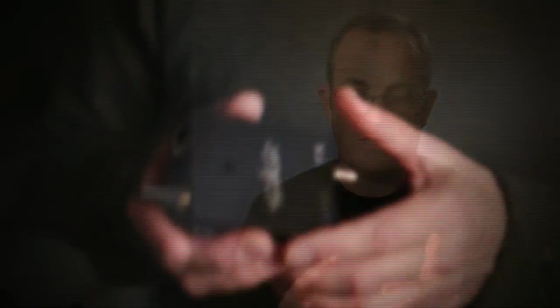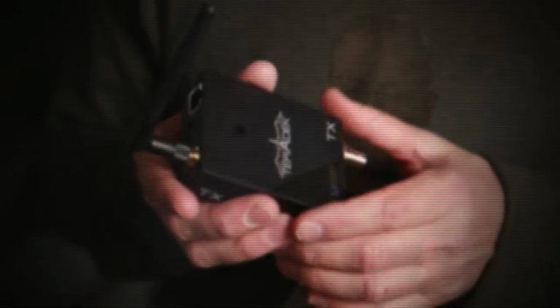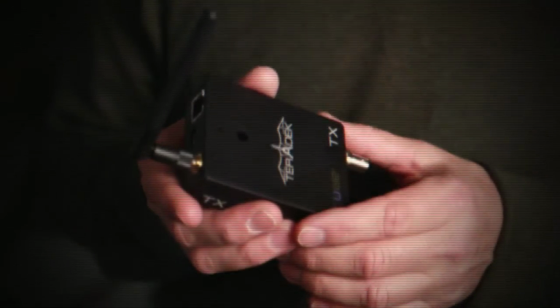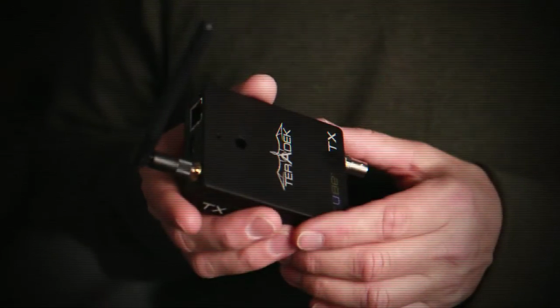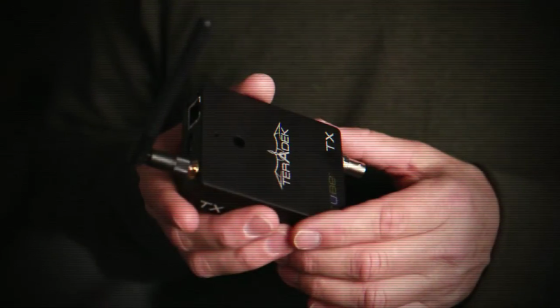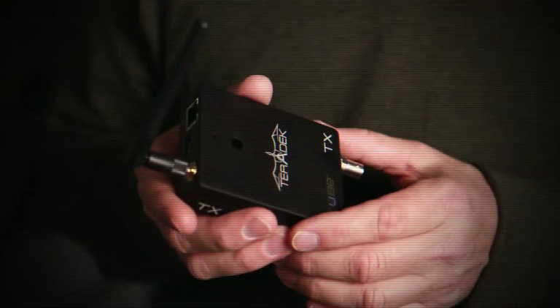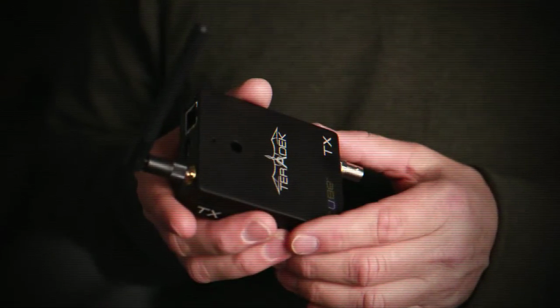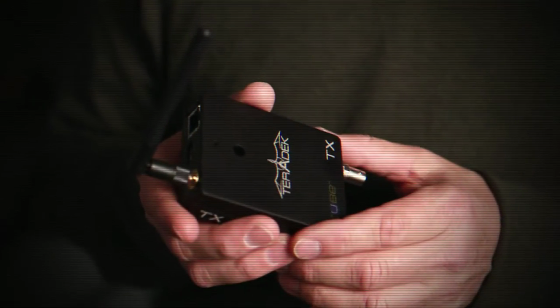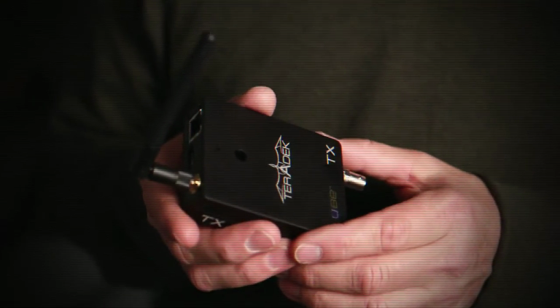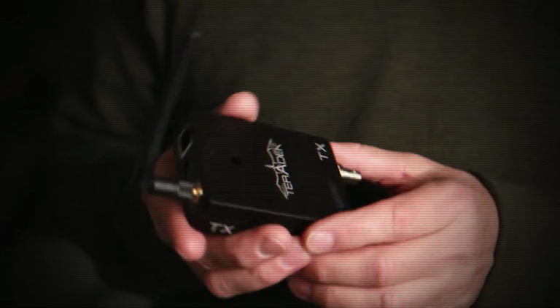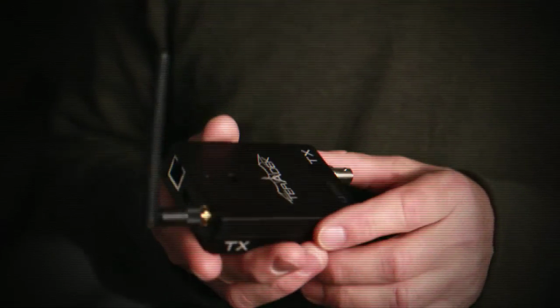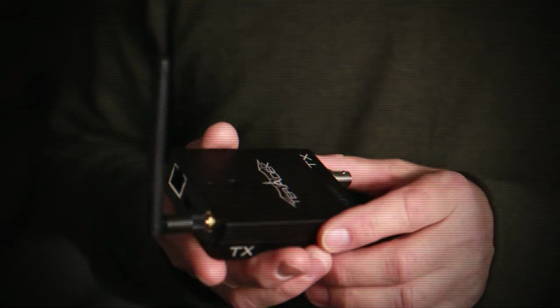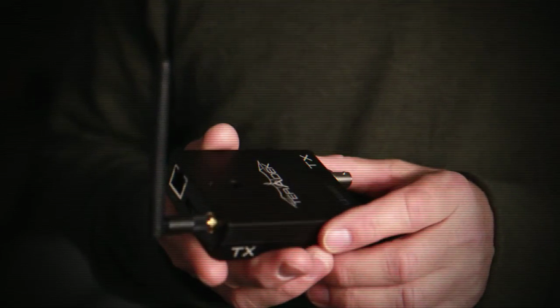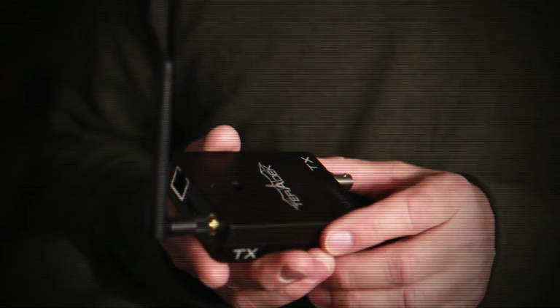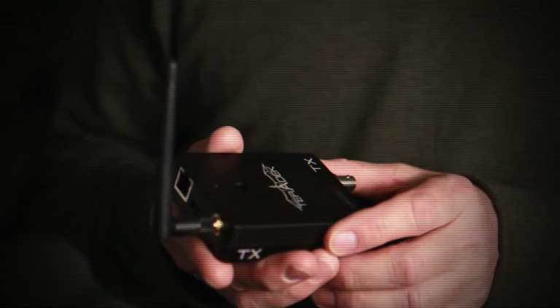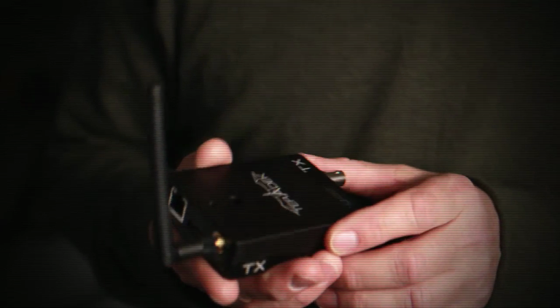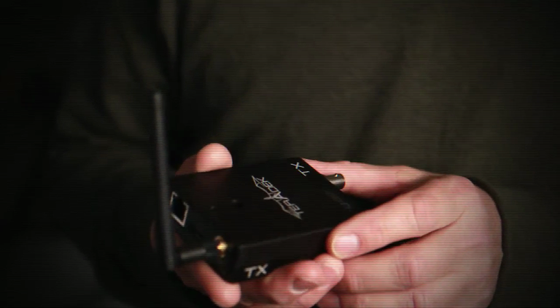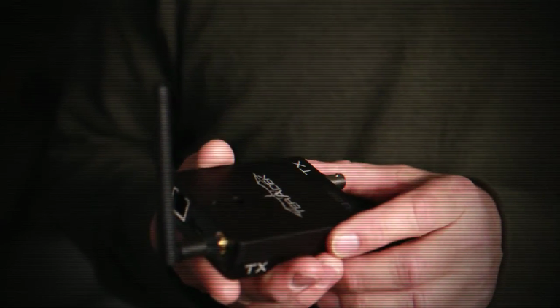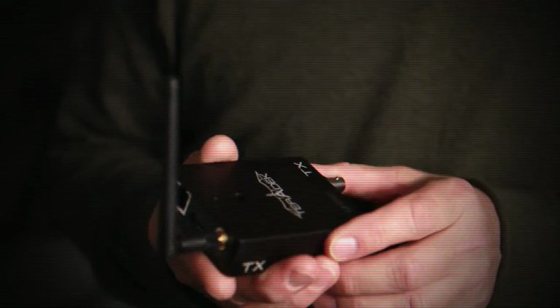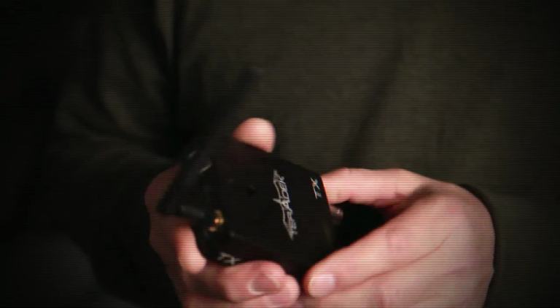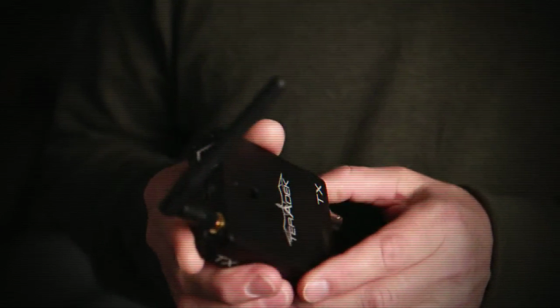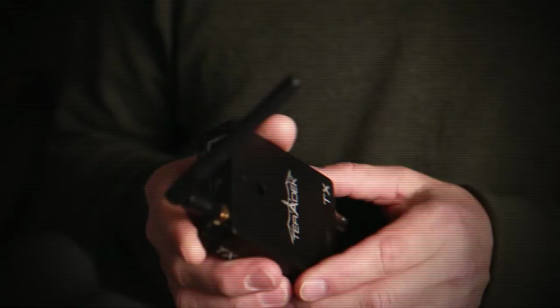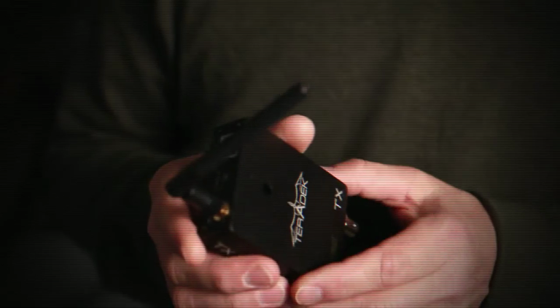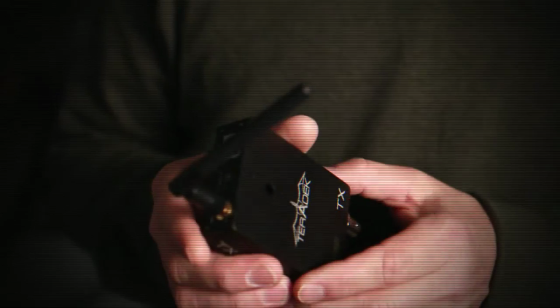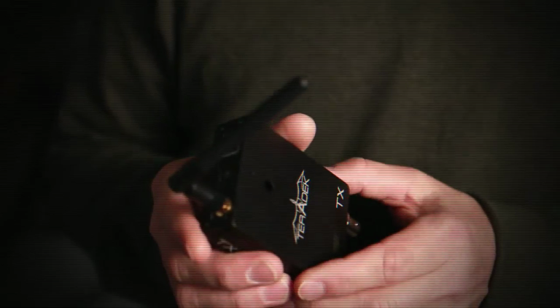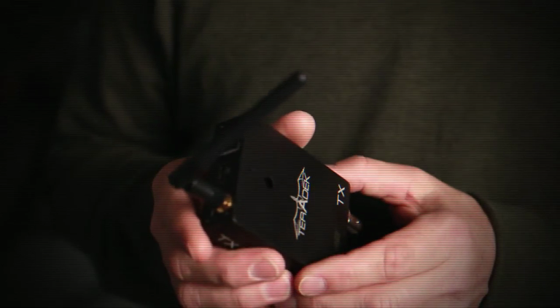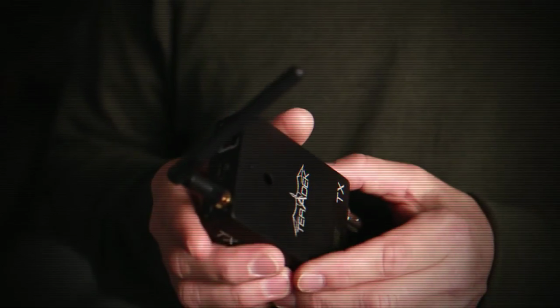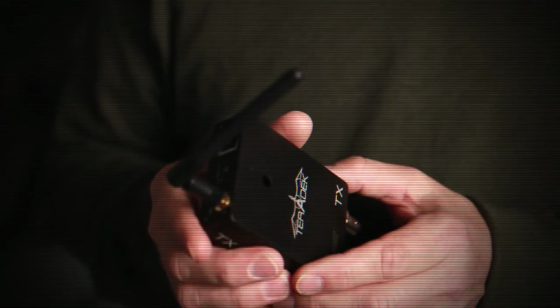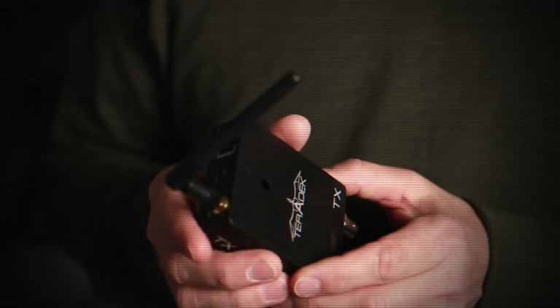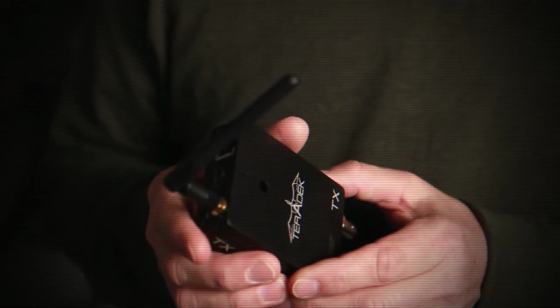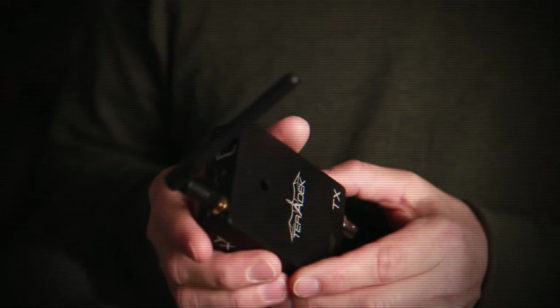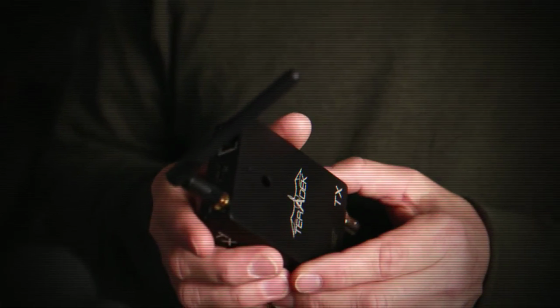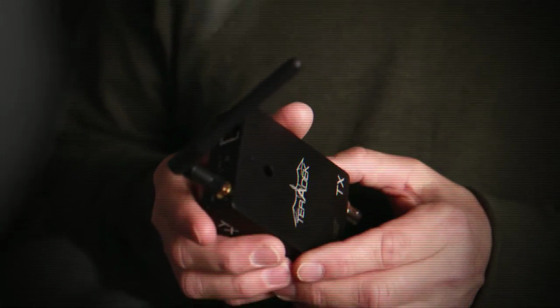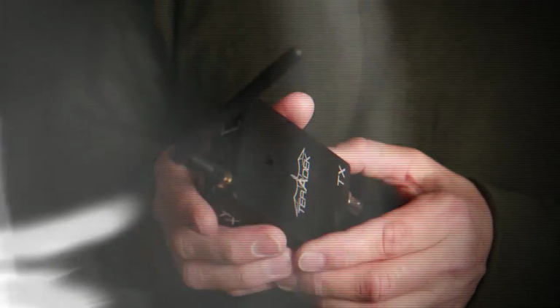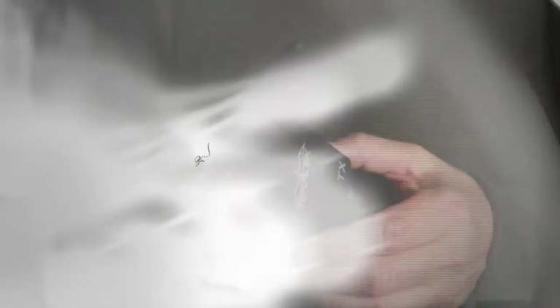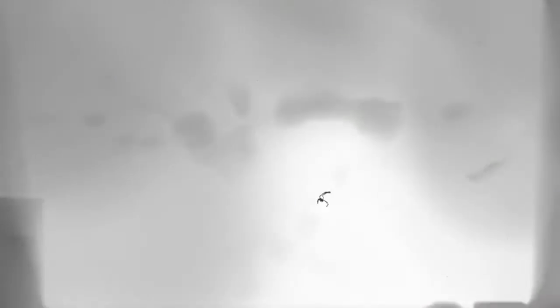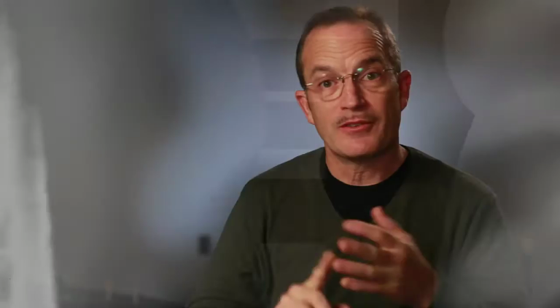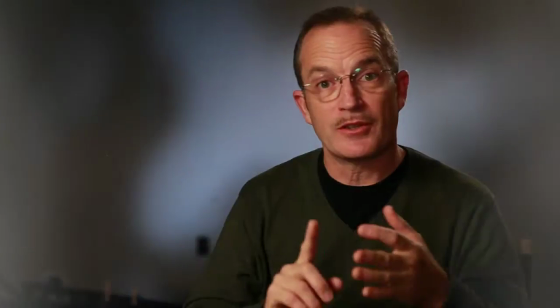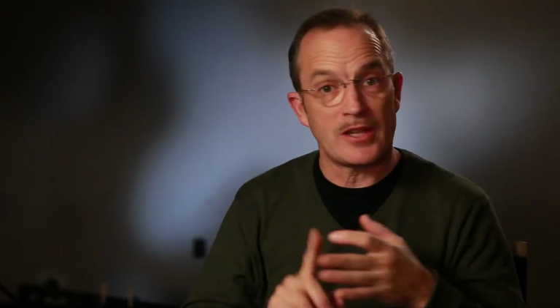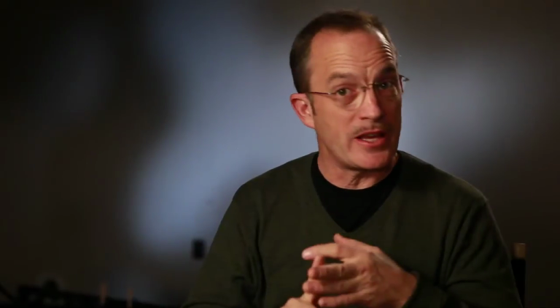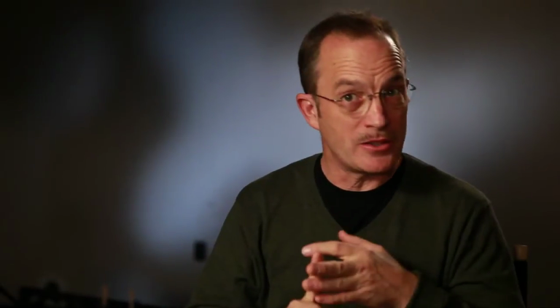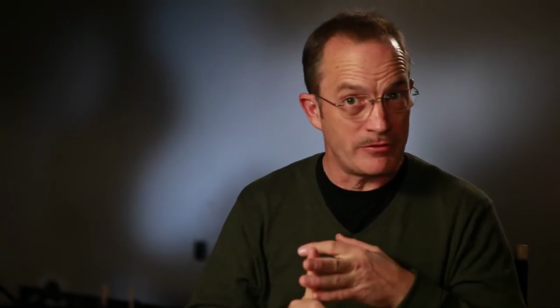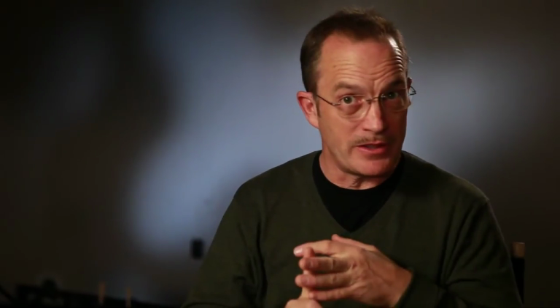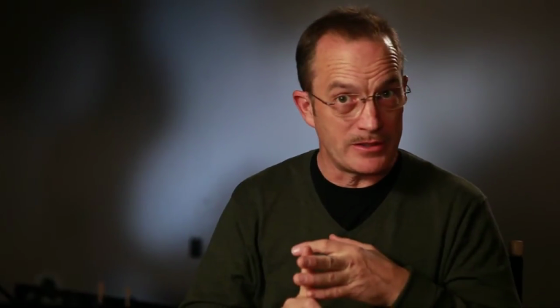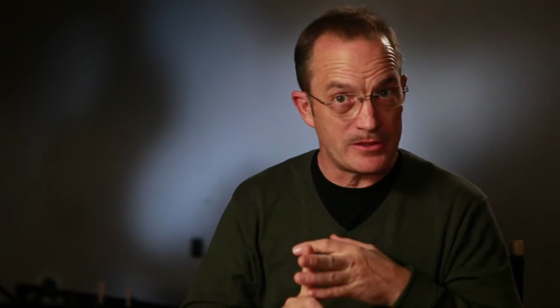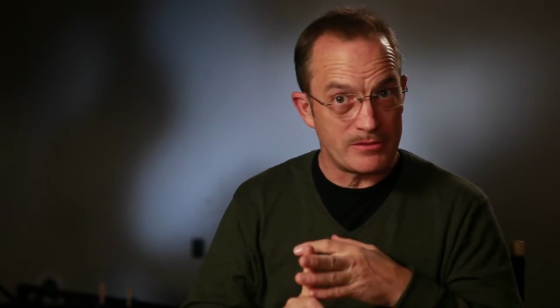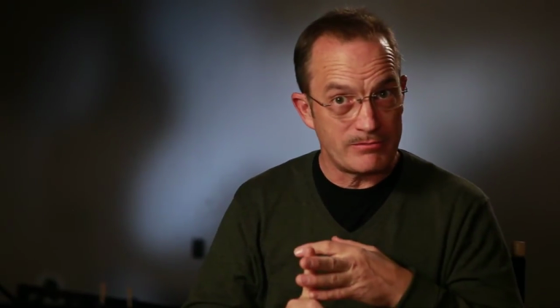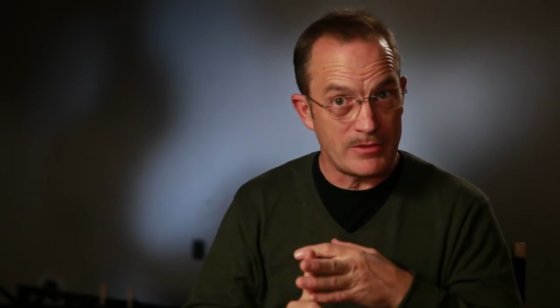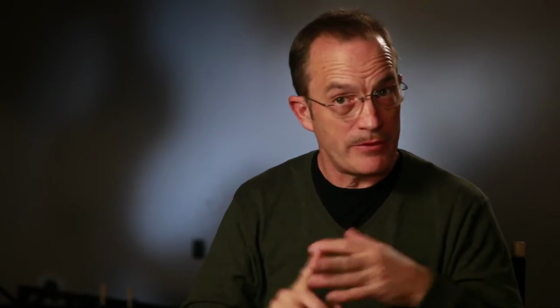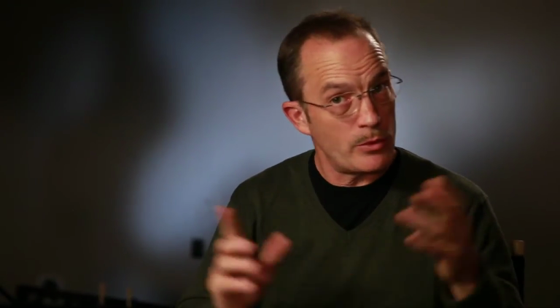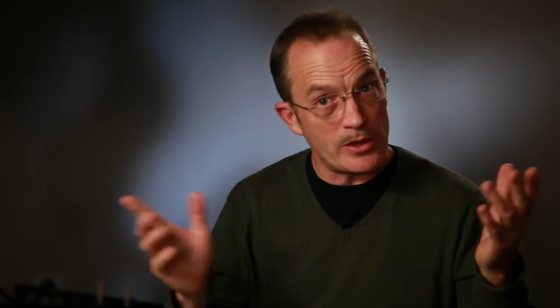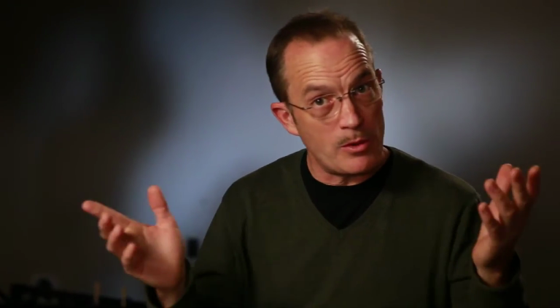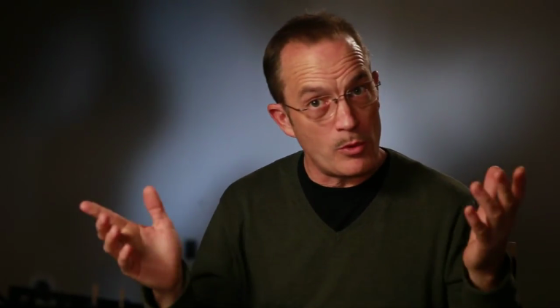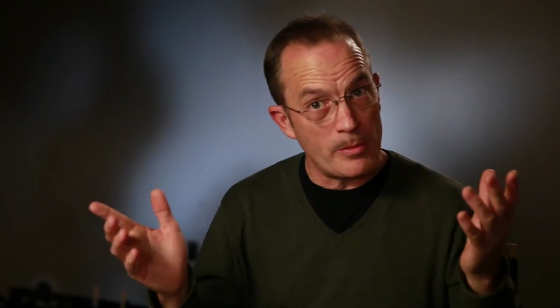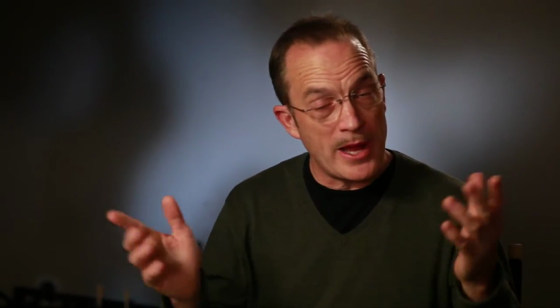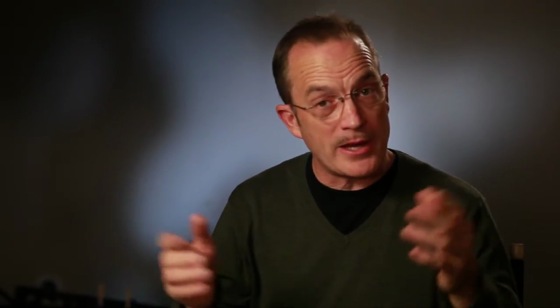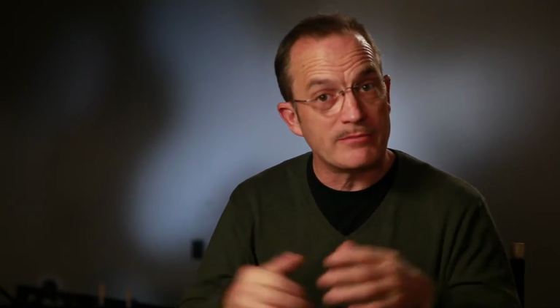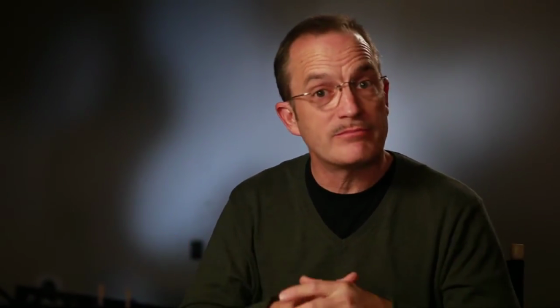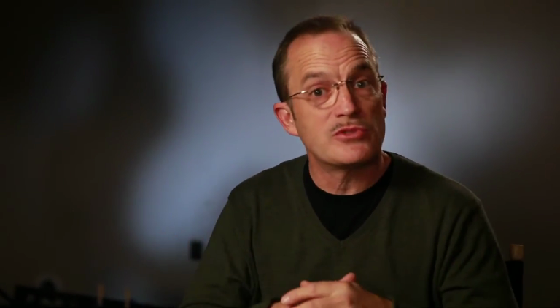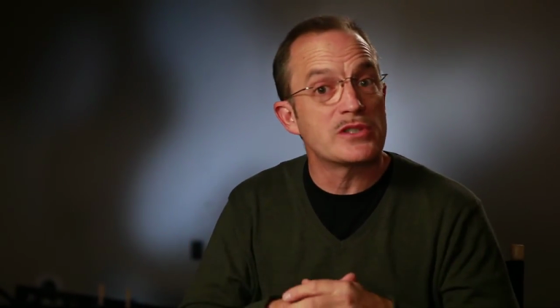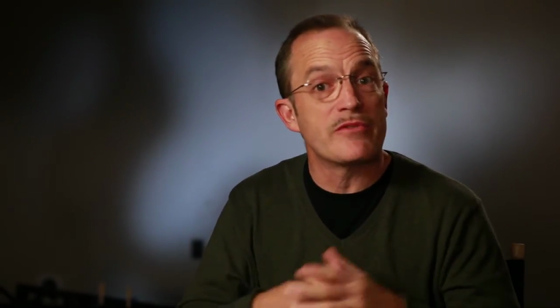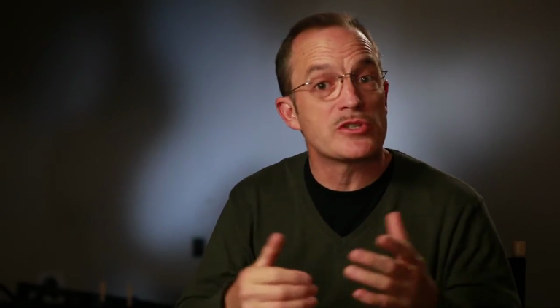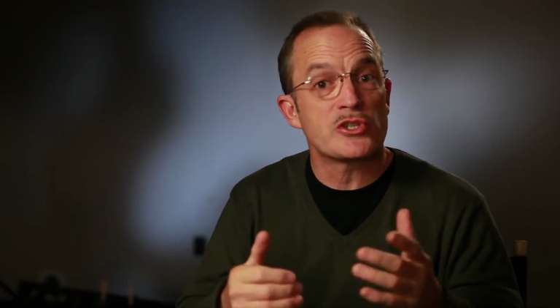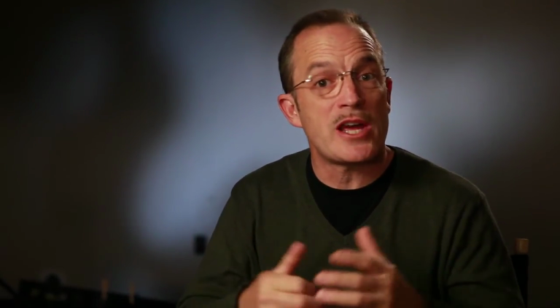So that's the Teradek Cube — small footprint, easy streaming, client convenience. And if you want to know more about it, just give us a shout.